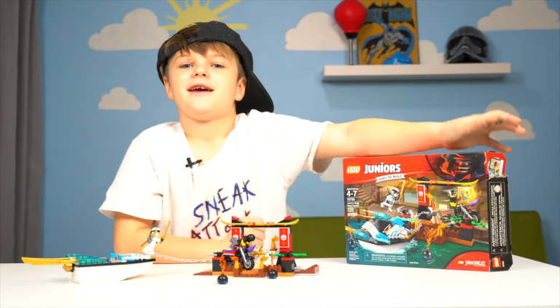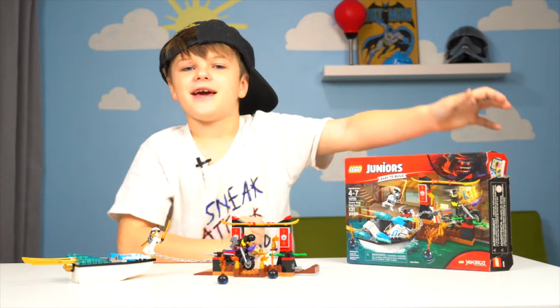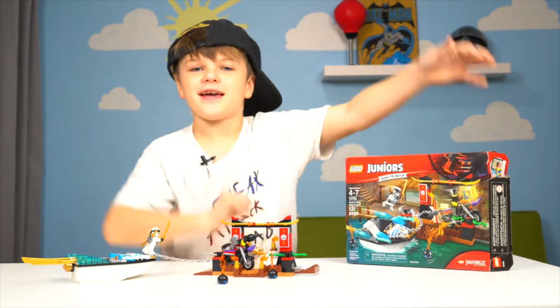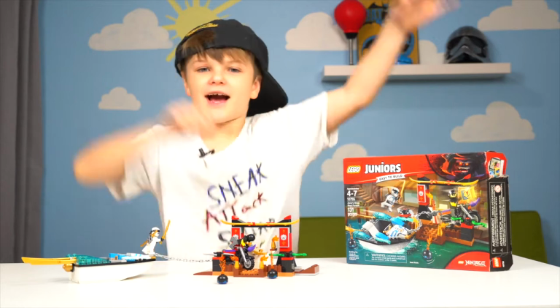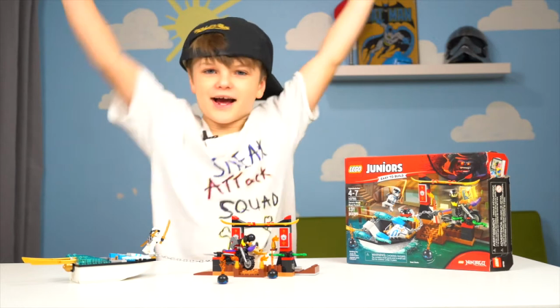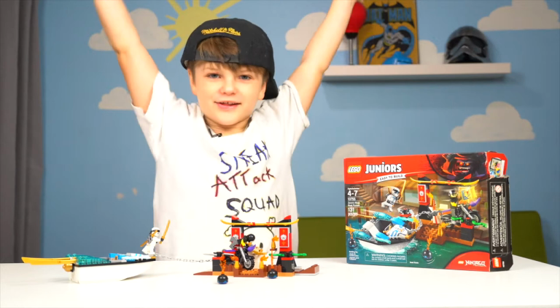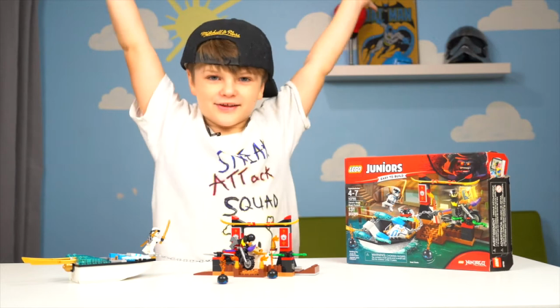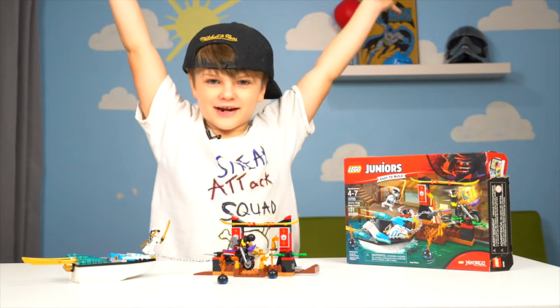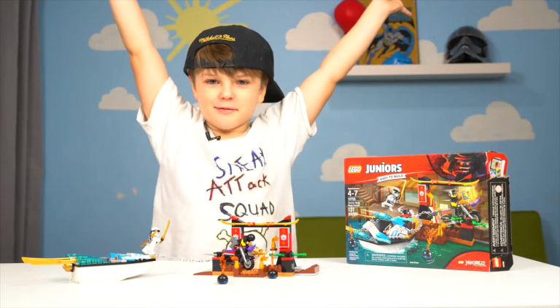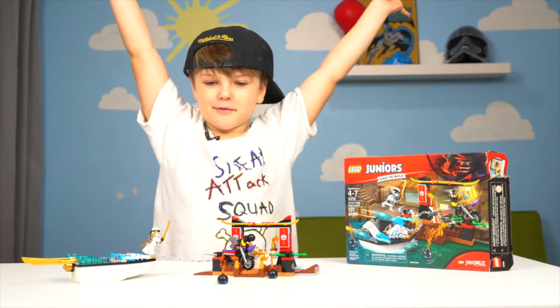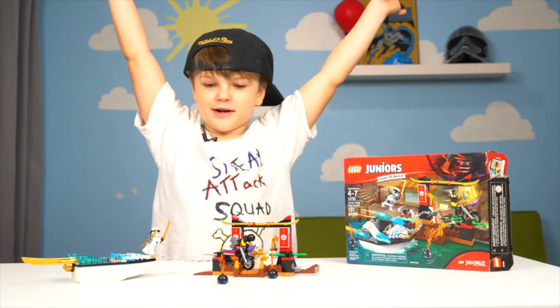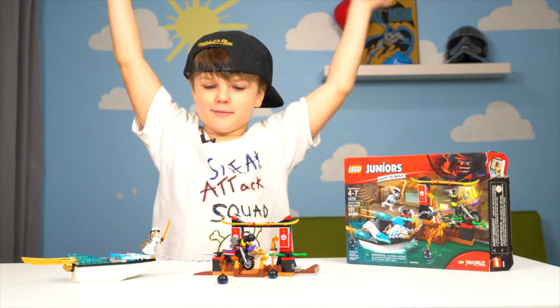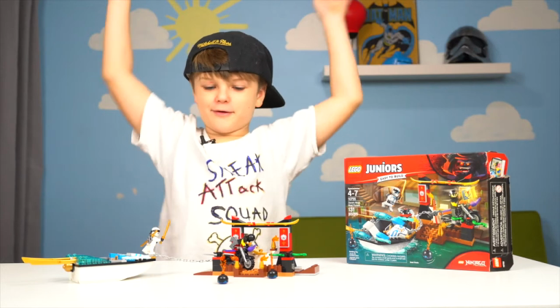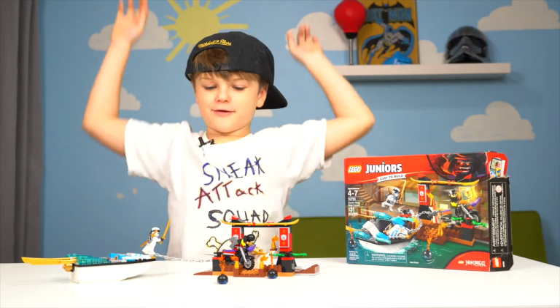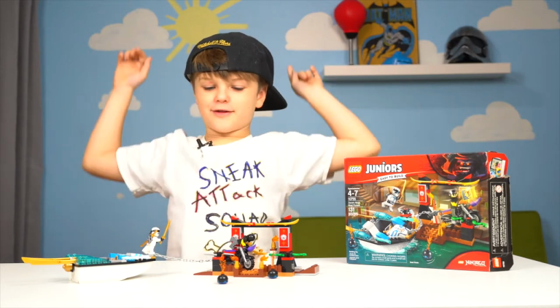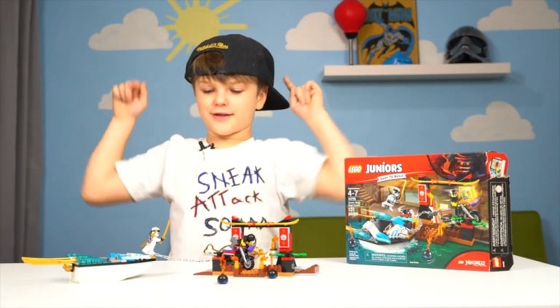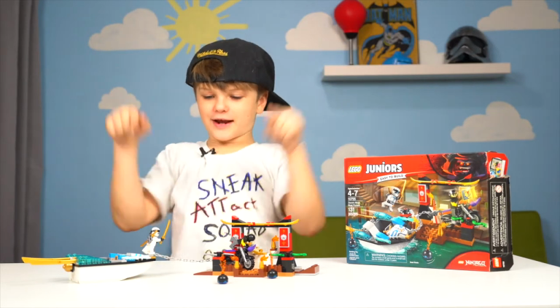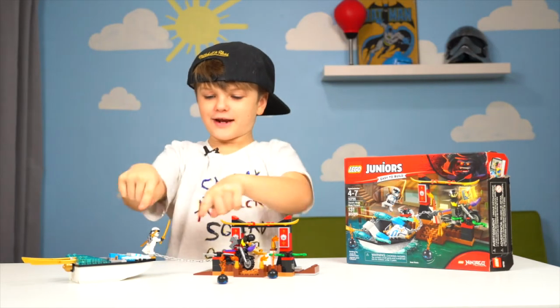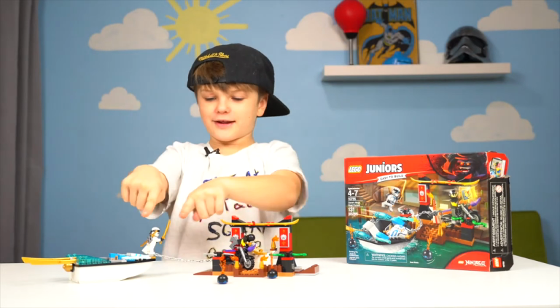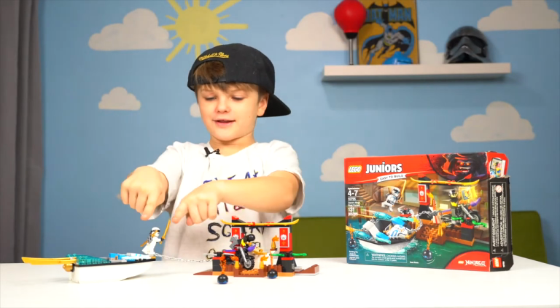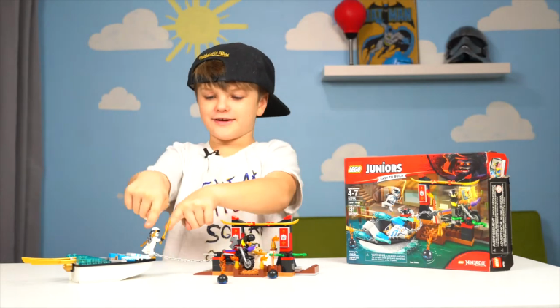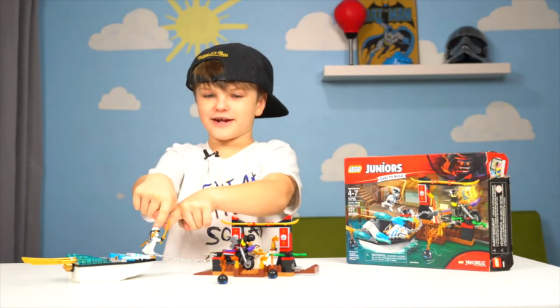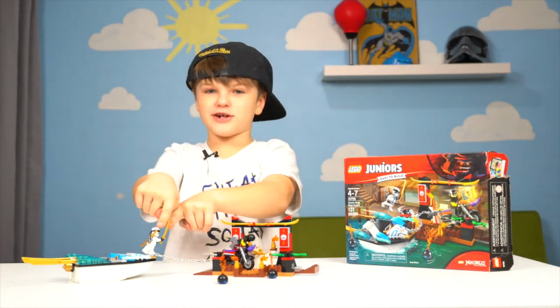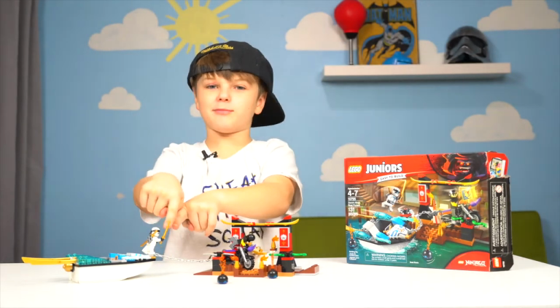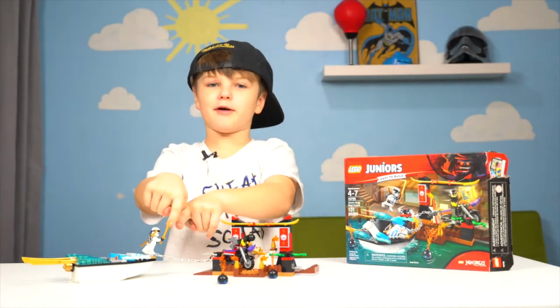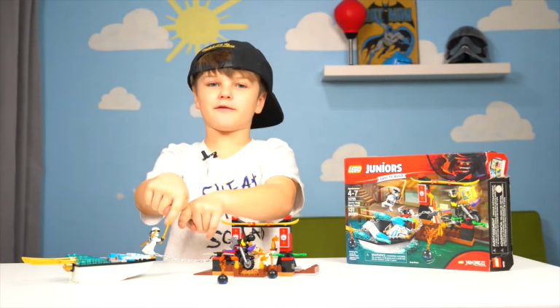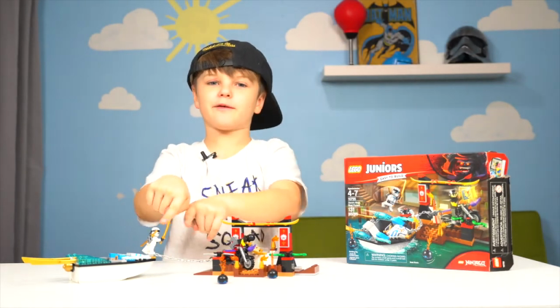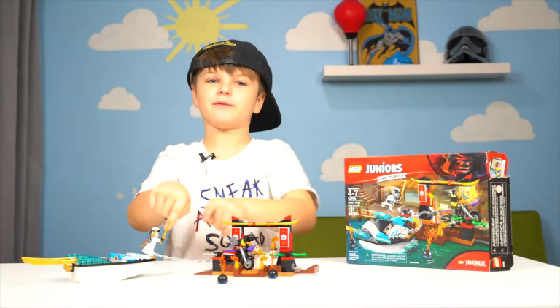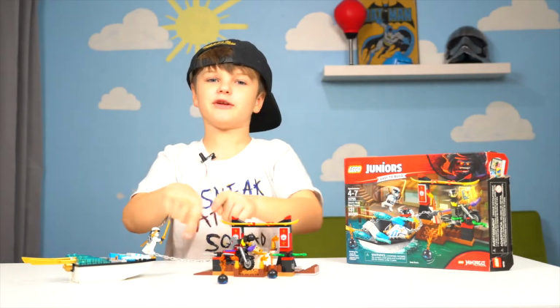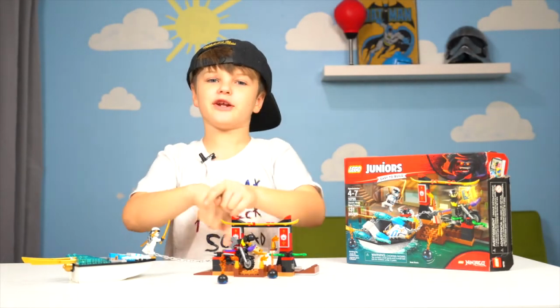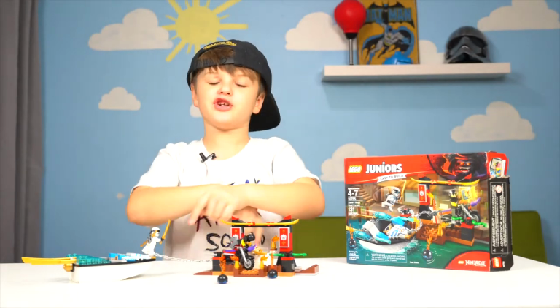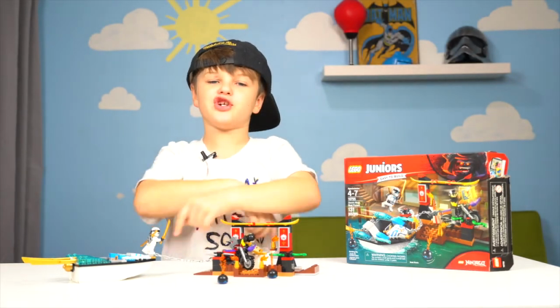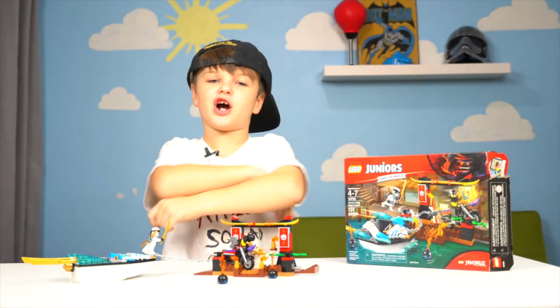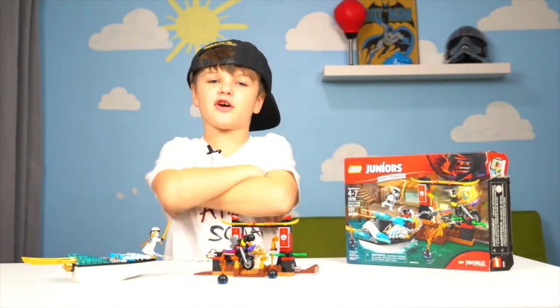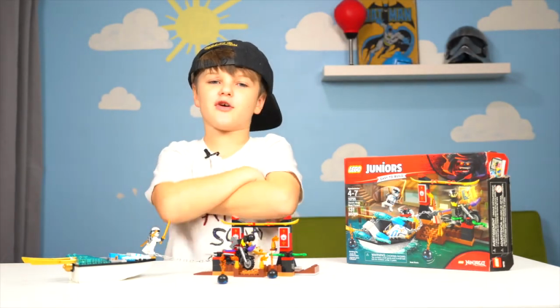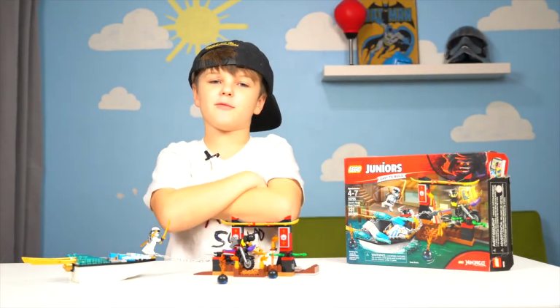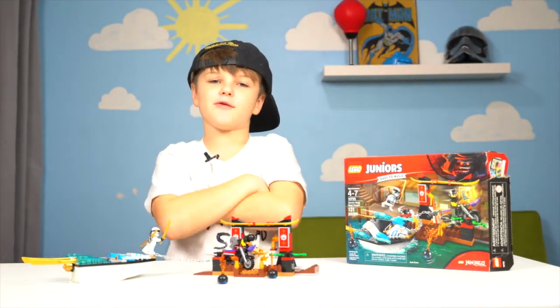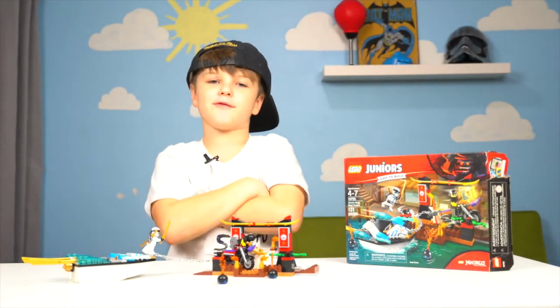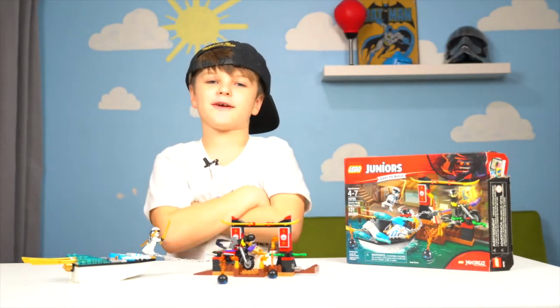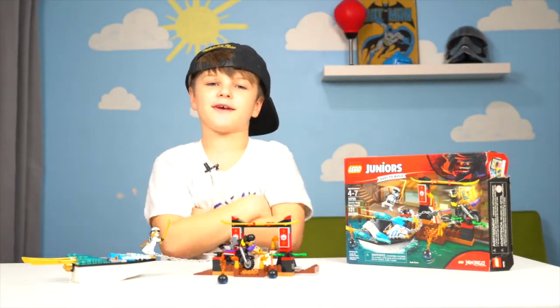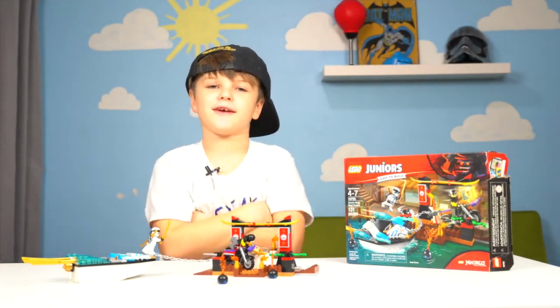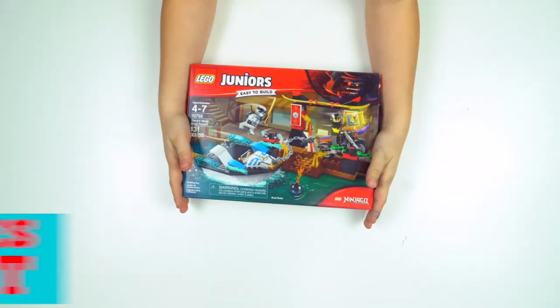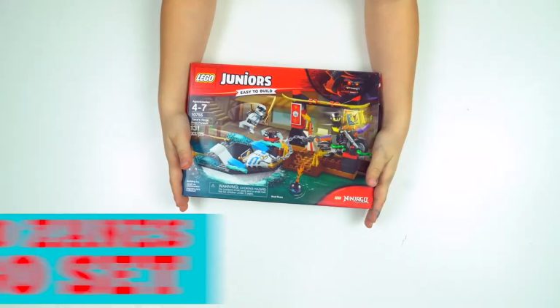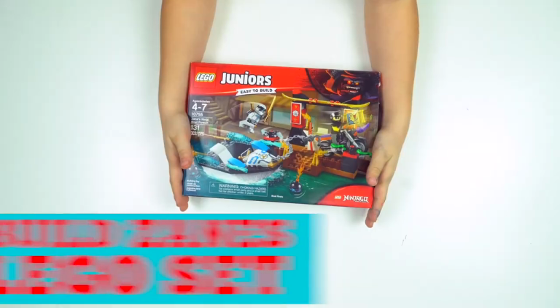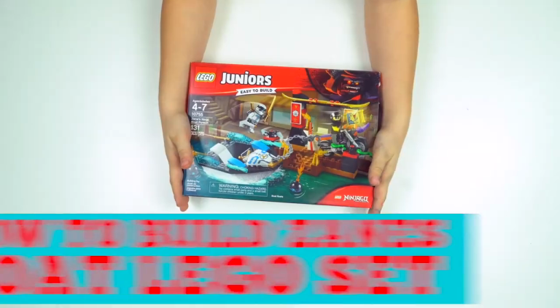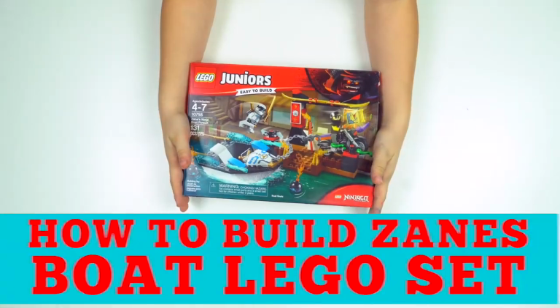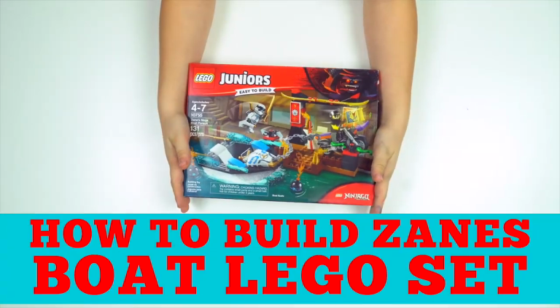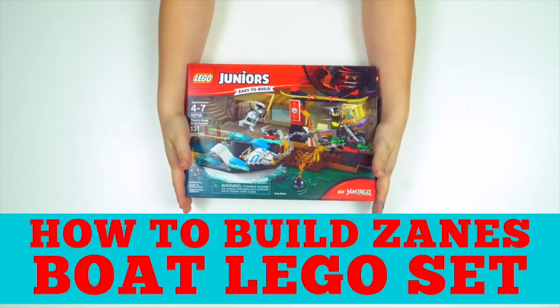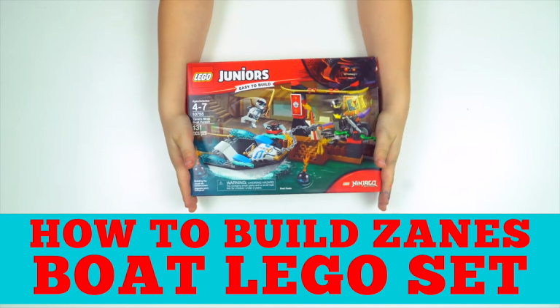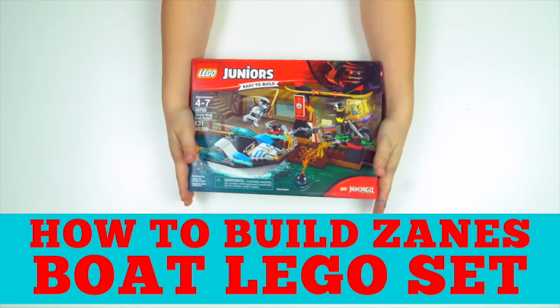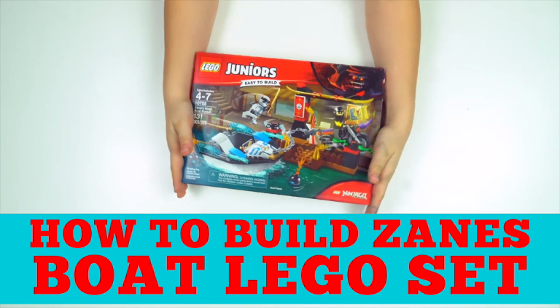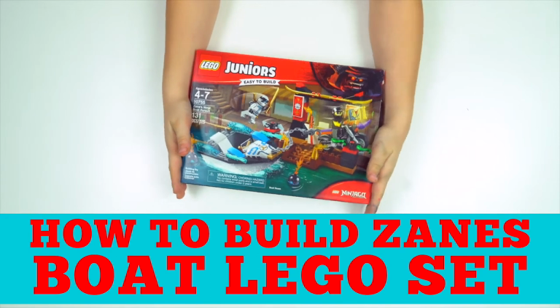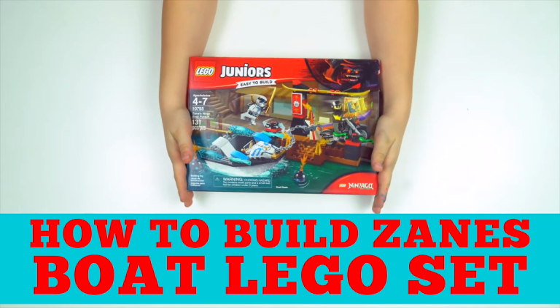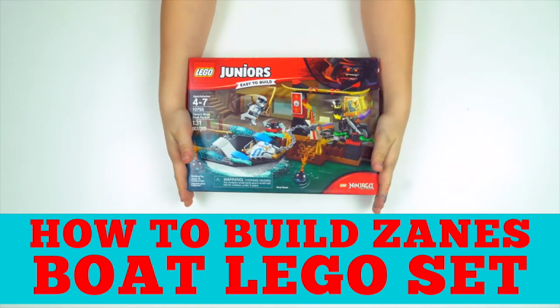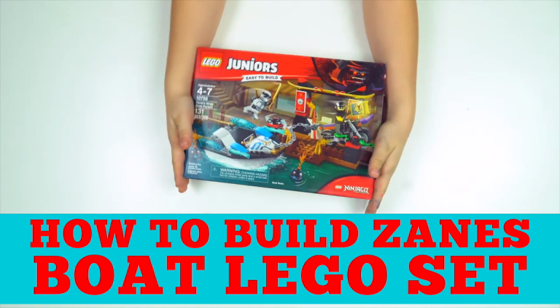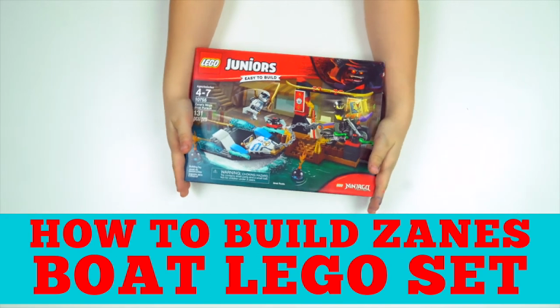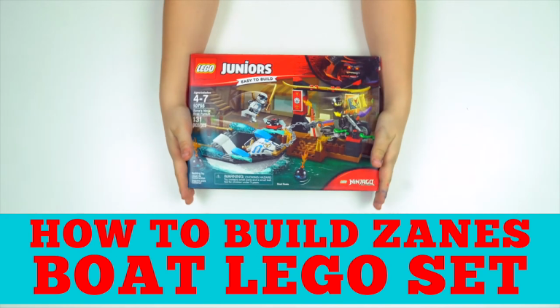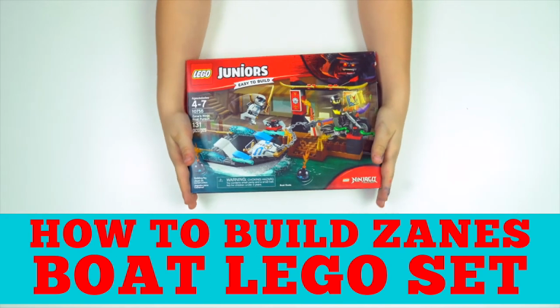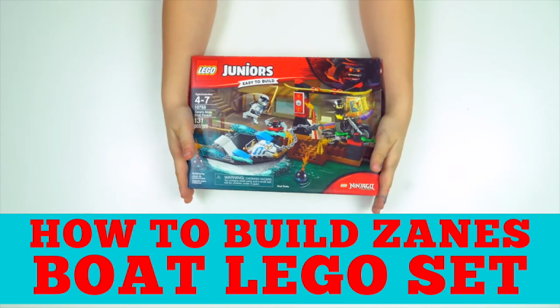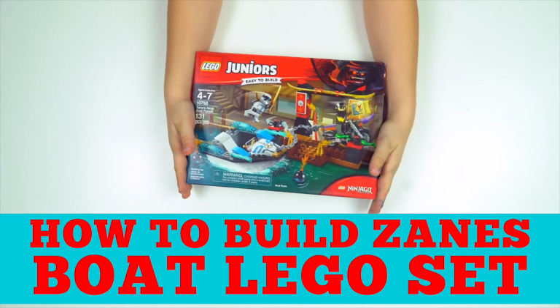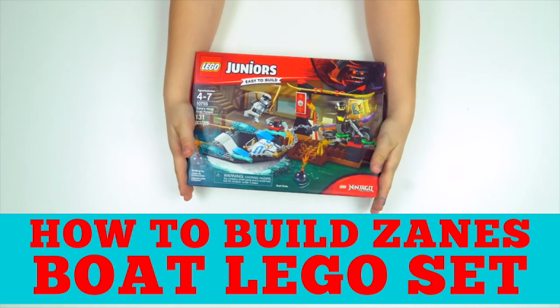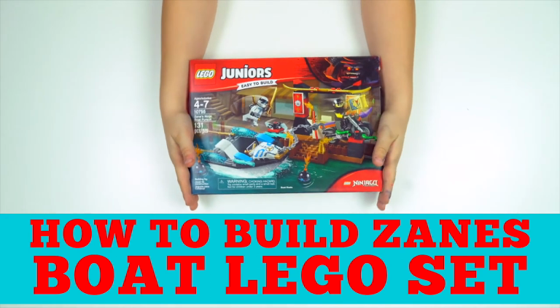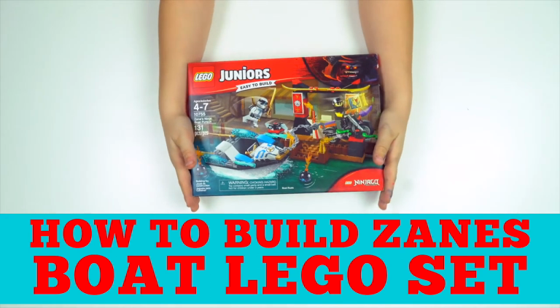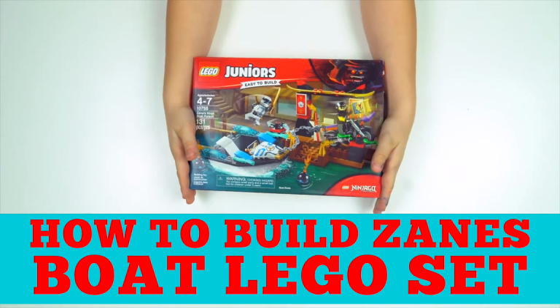Hey guys, today we're going to build Zane's Ninja Boat from the Ninjago Movie. Follow along as we build!